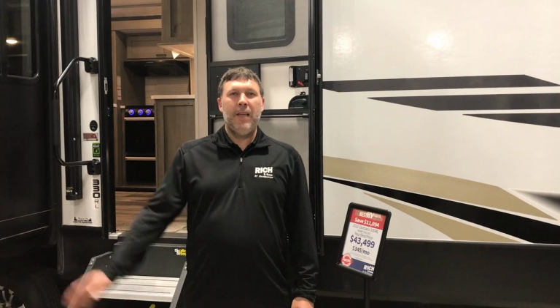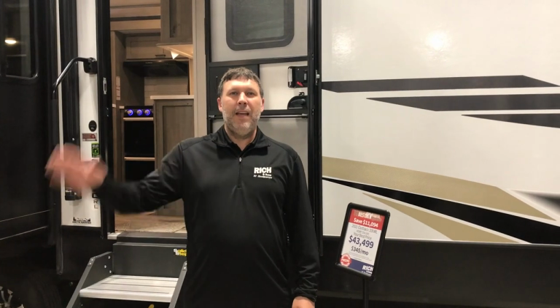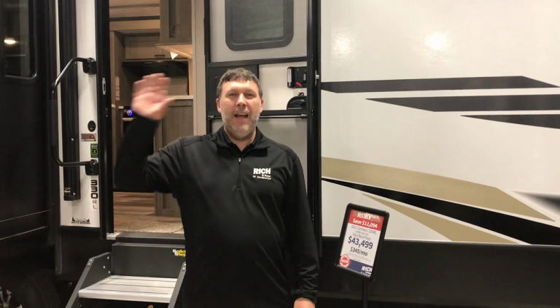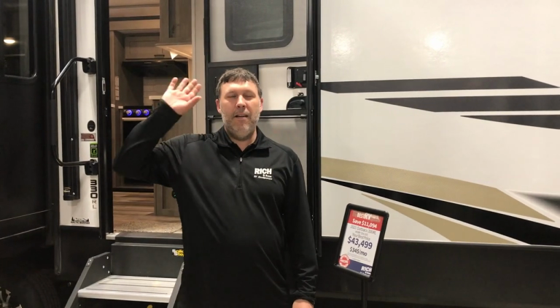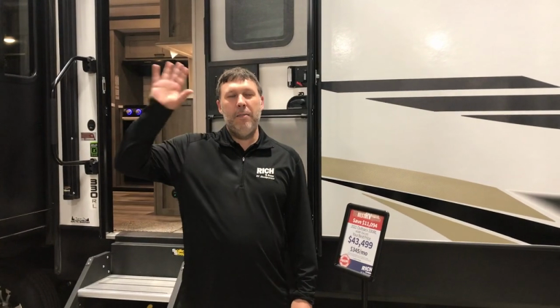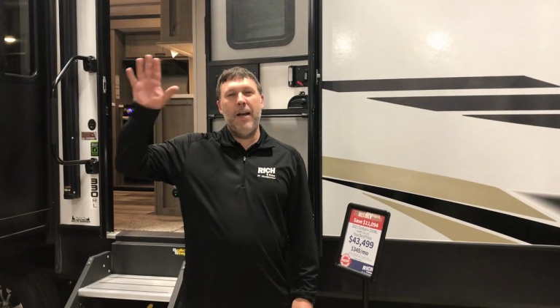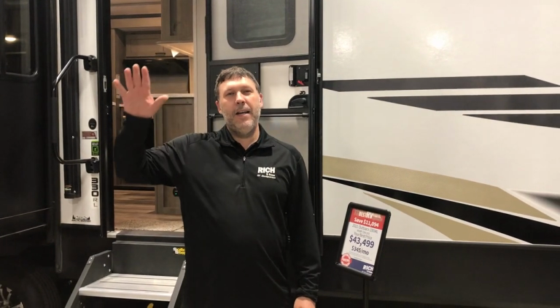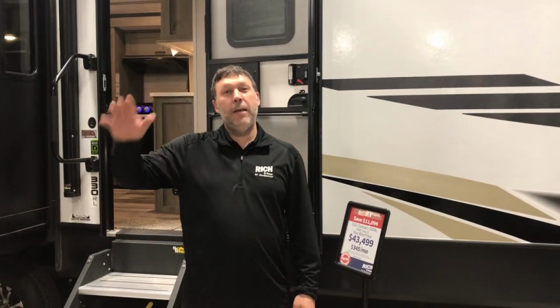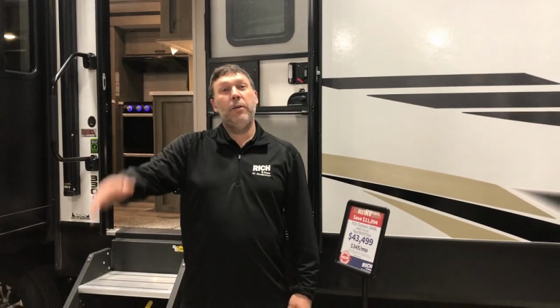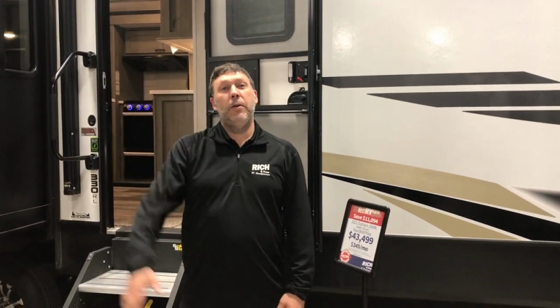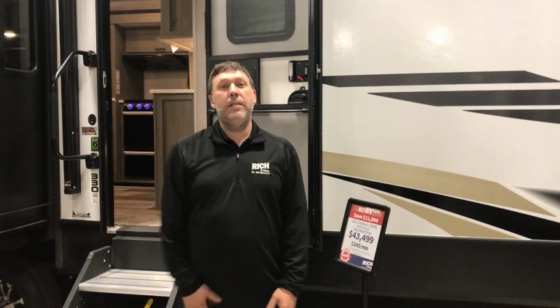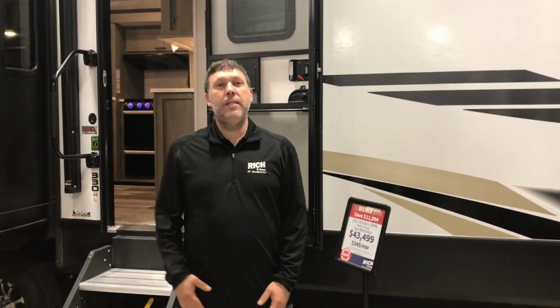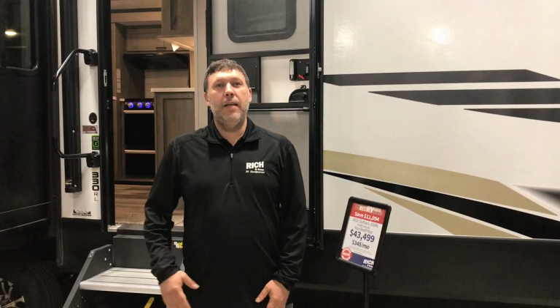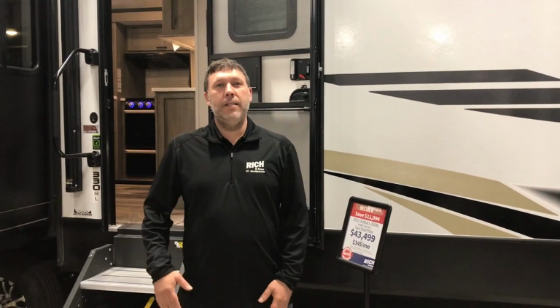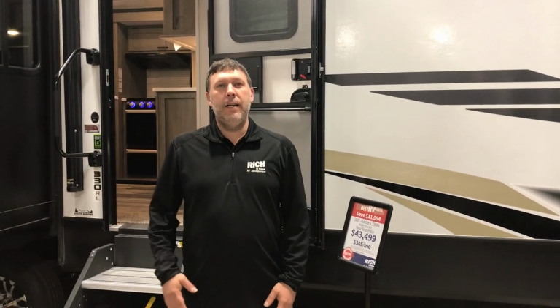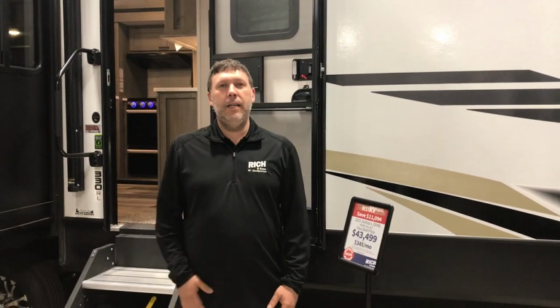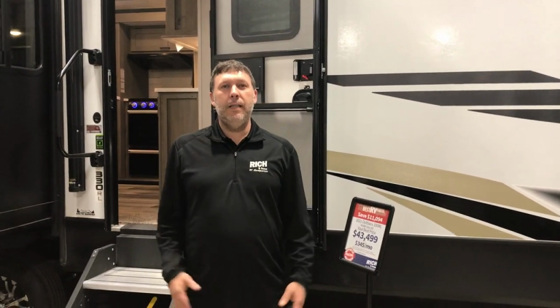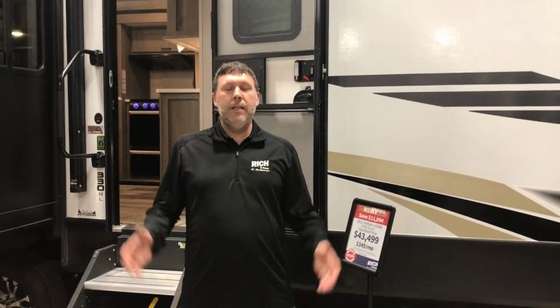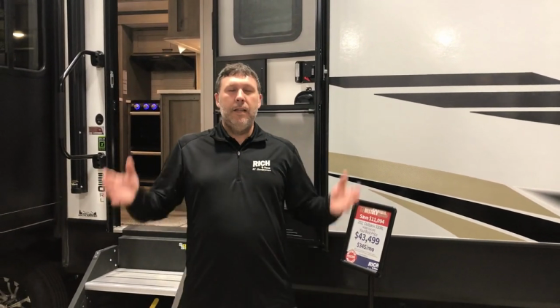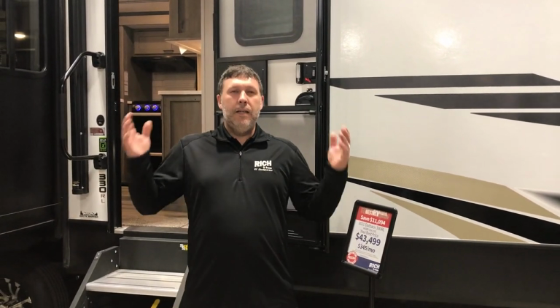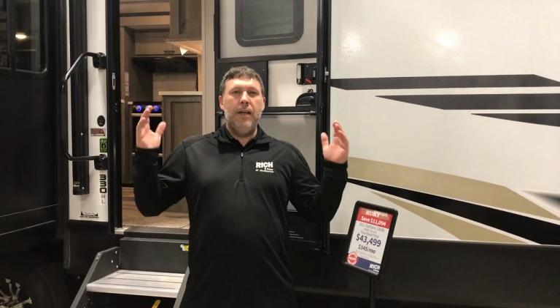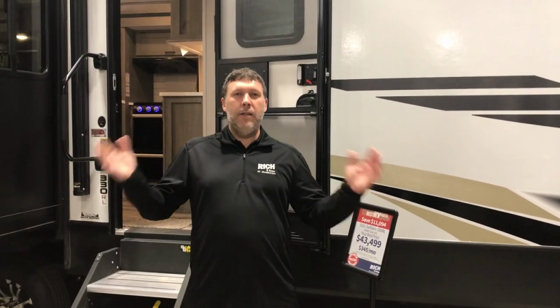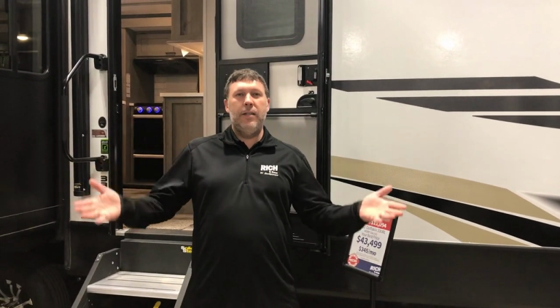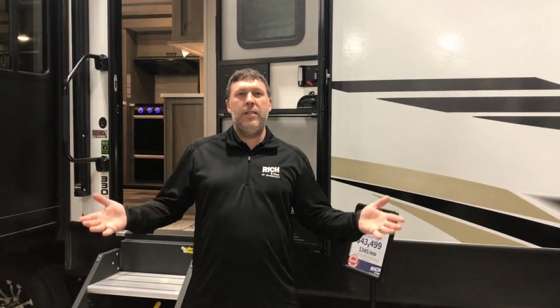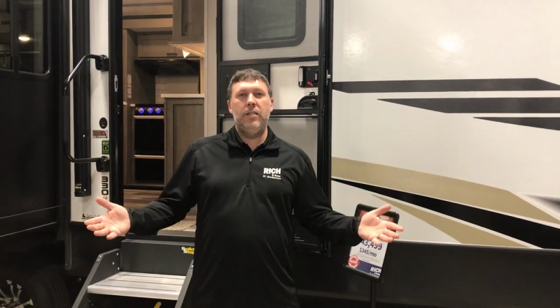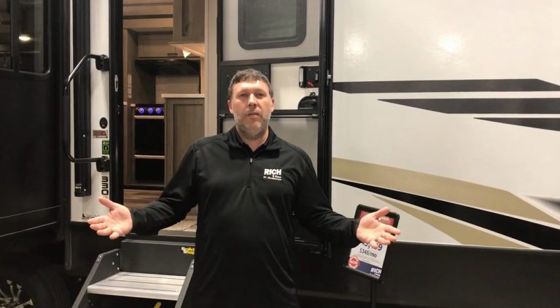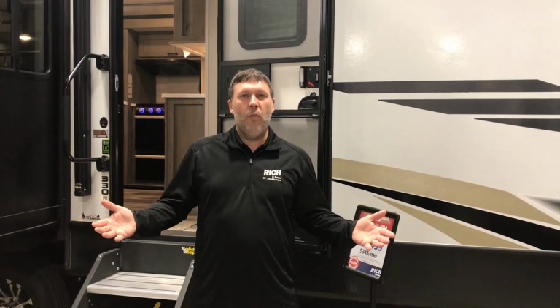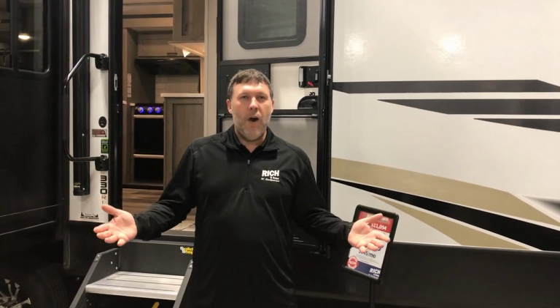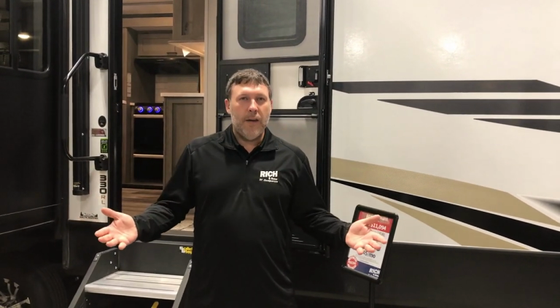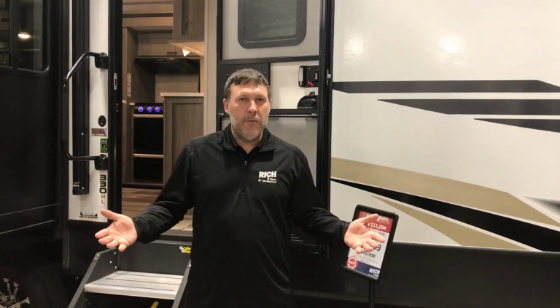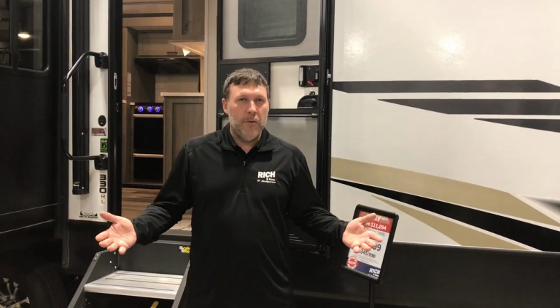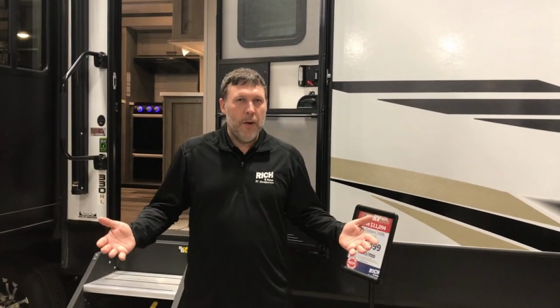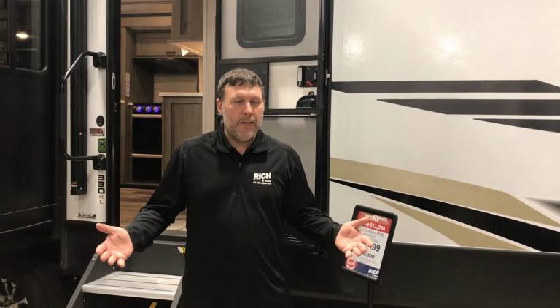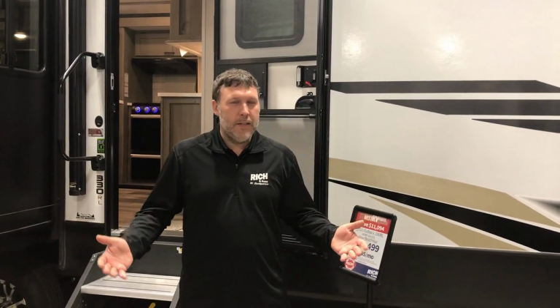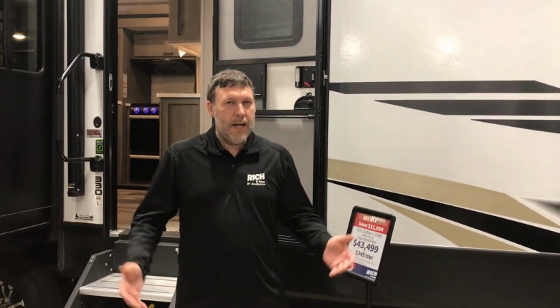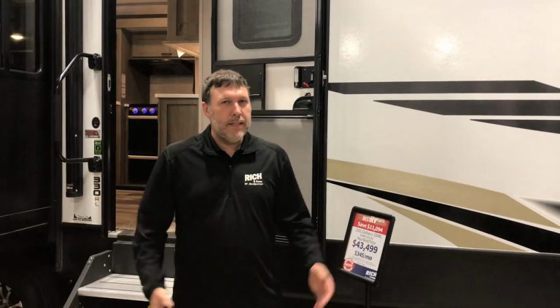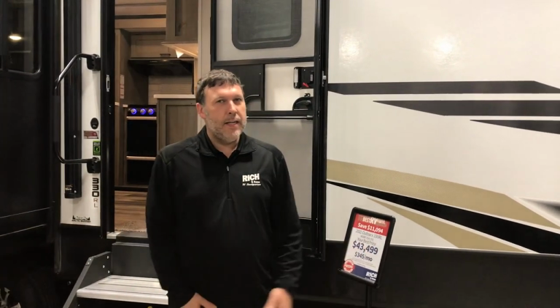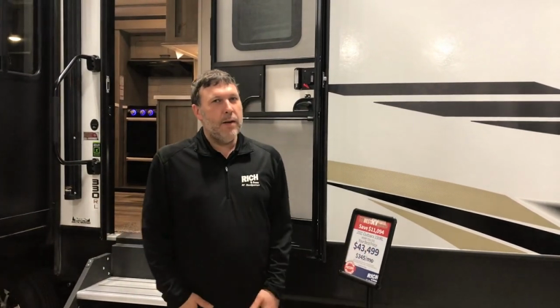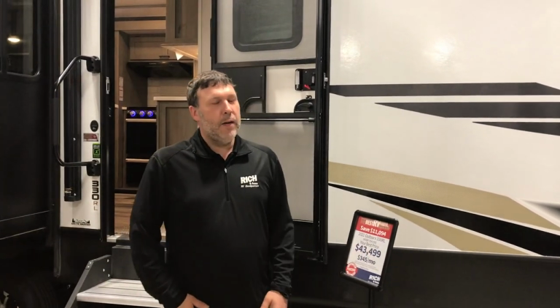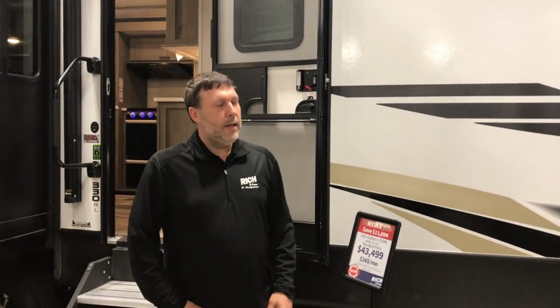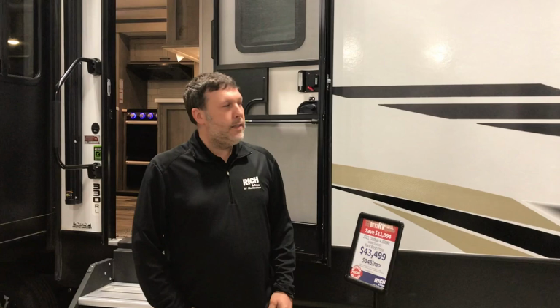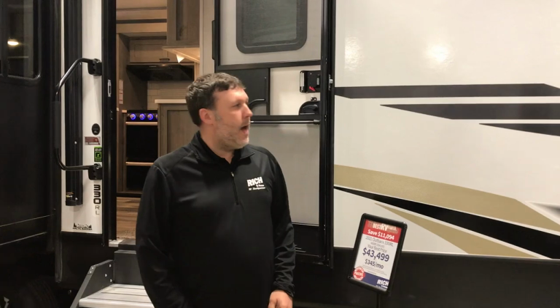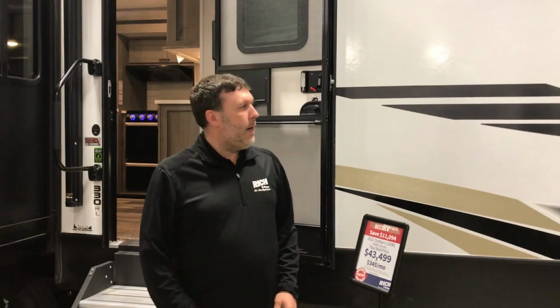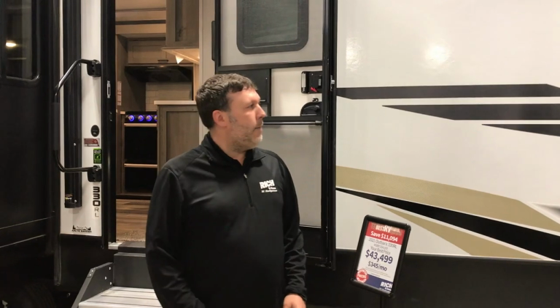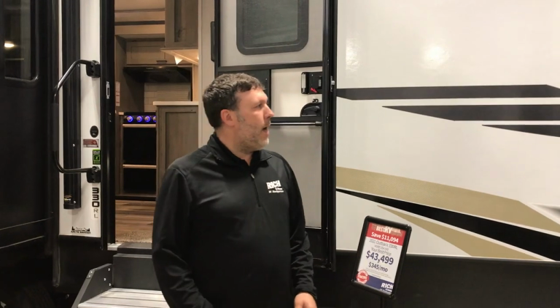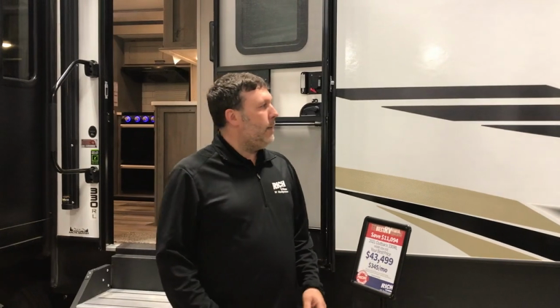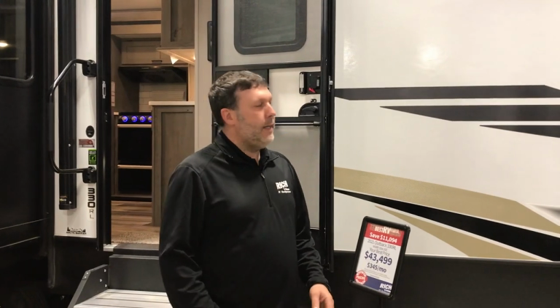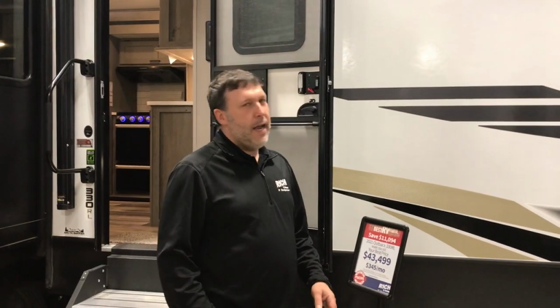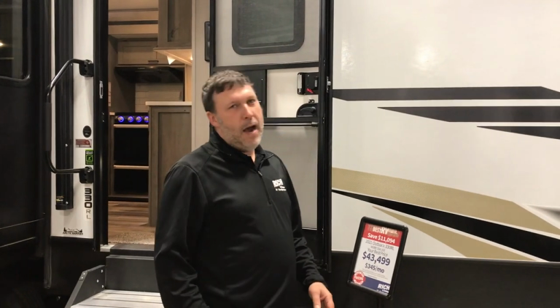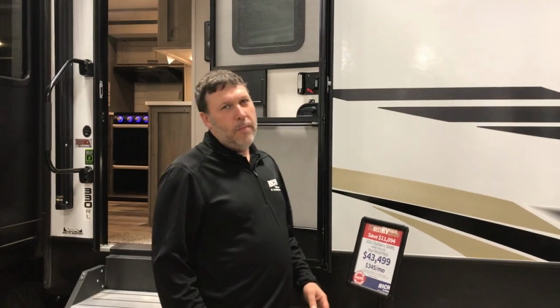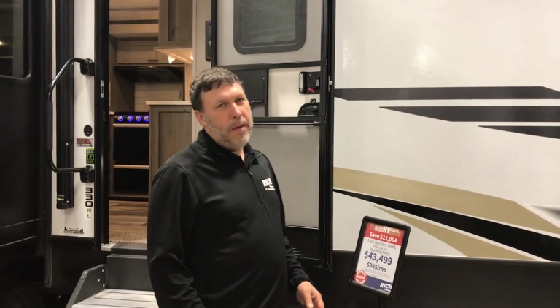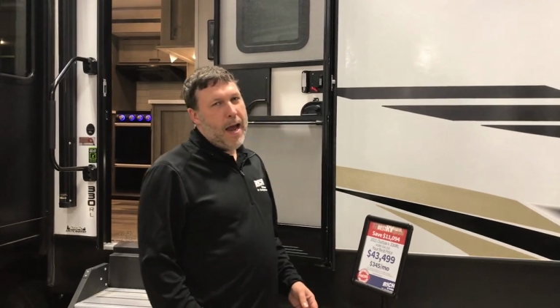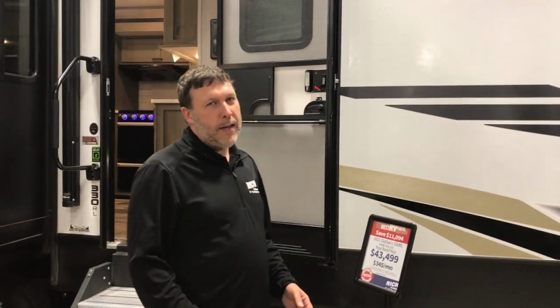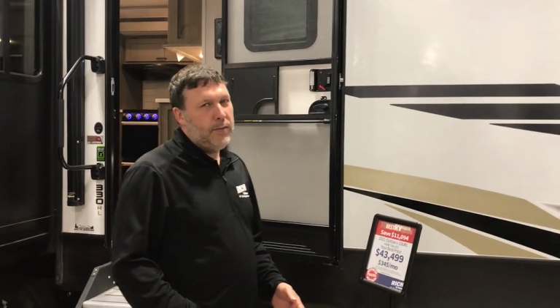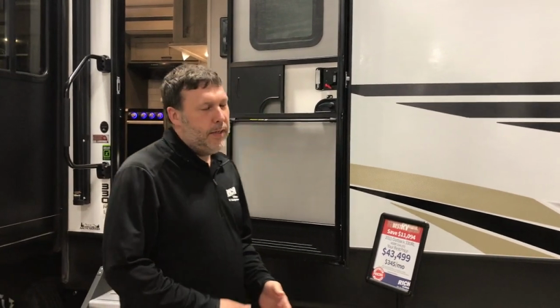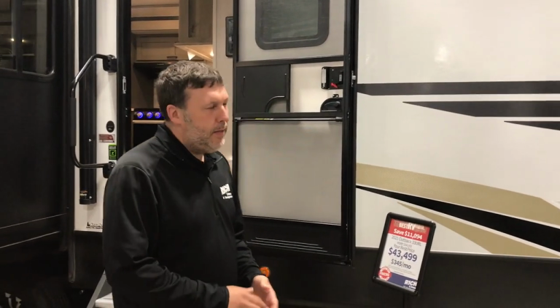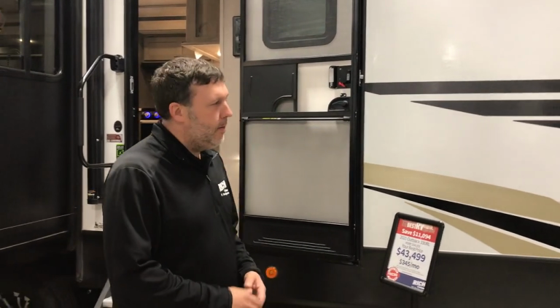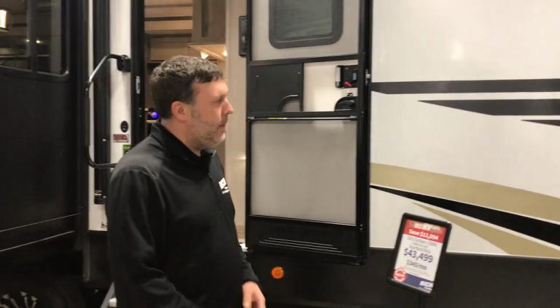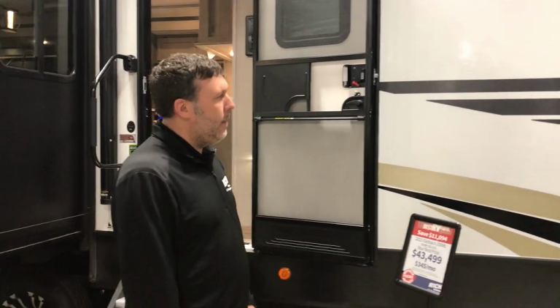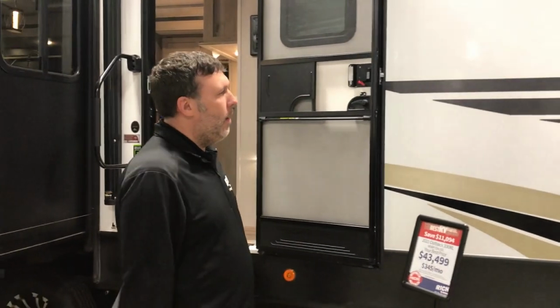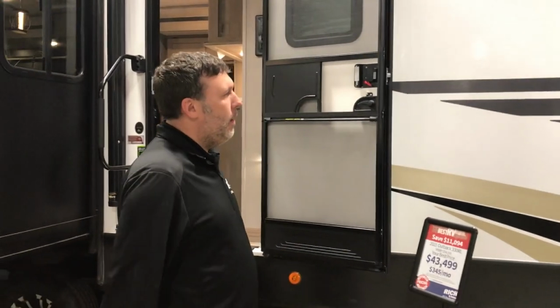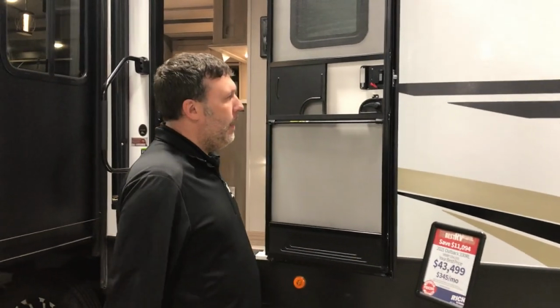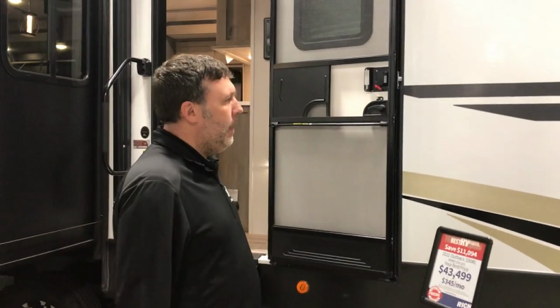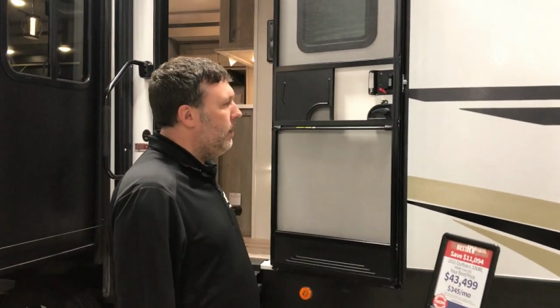Hey everybody, Nick with Rich & Sons here. Another edition of Walkthrough Wednesday. Today we're gonna talk about the Outback 330 RL.